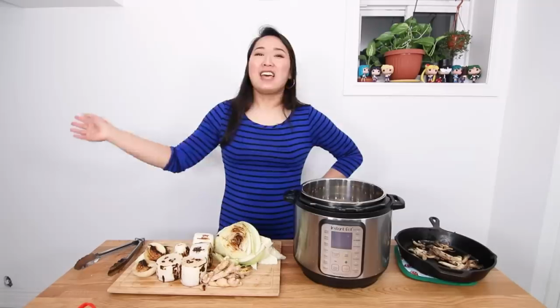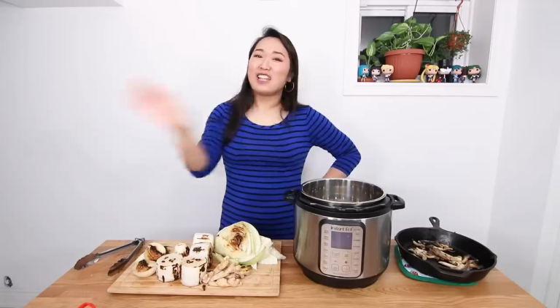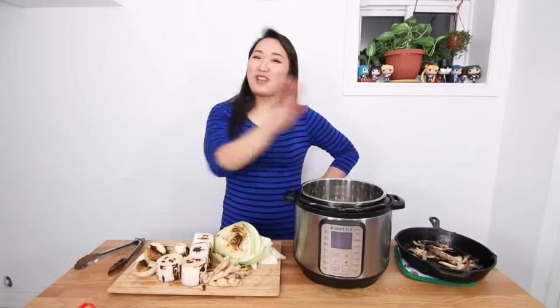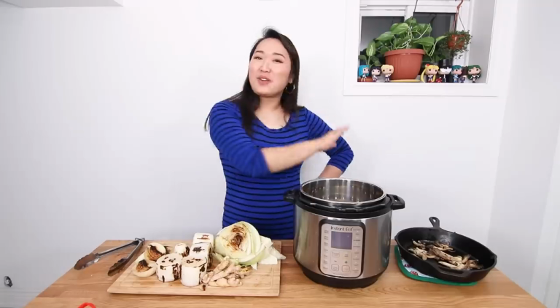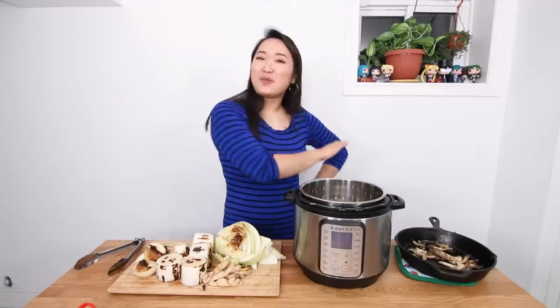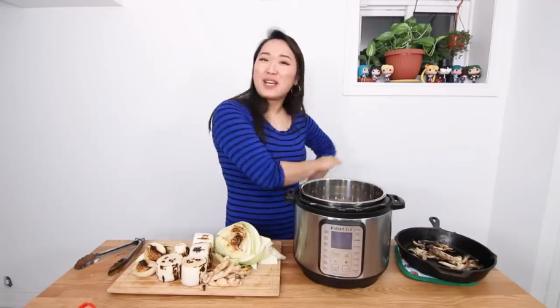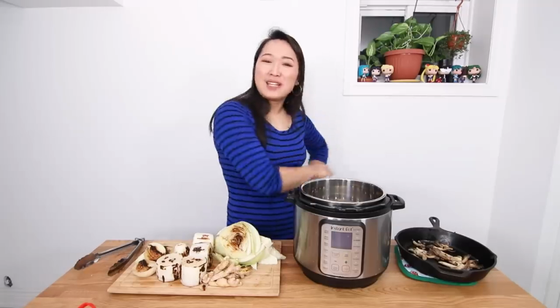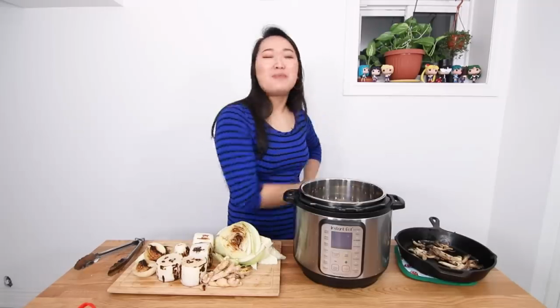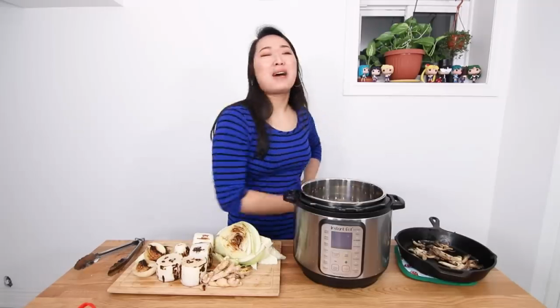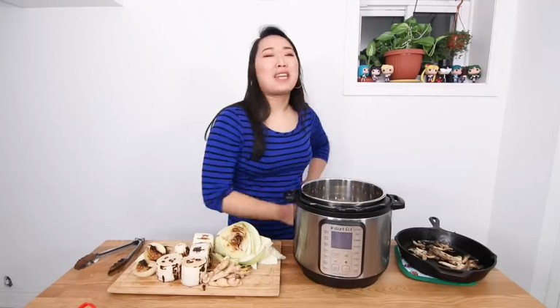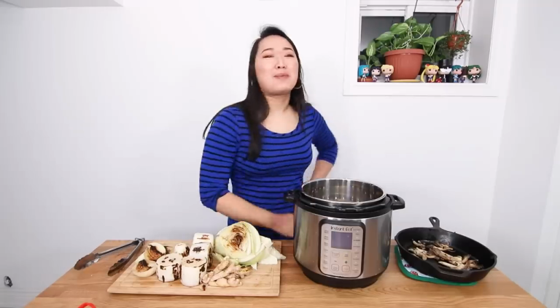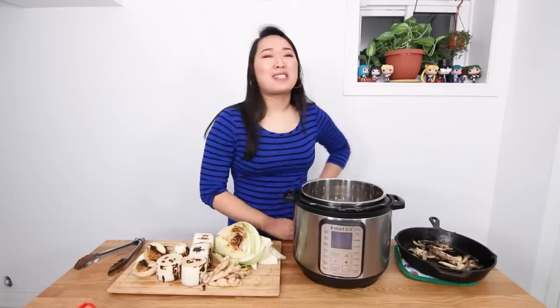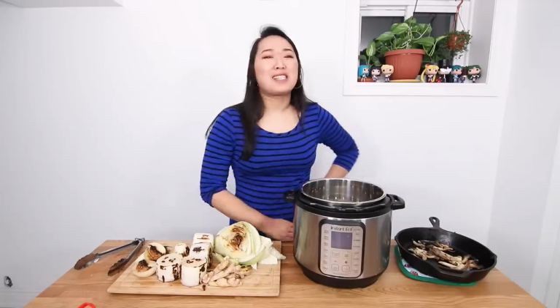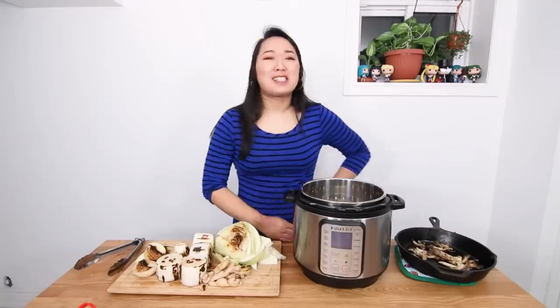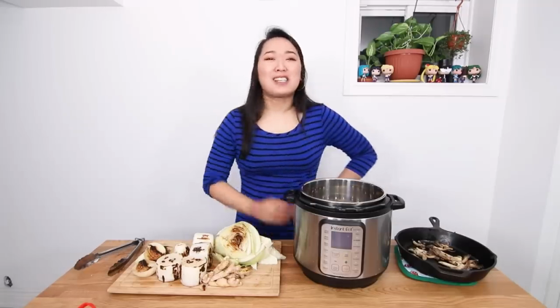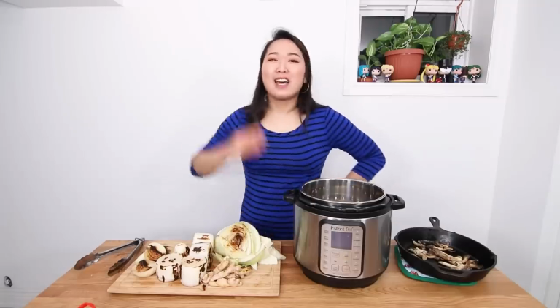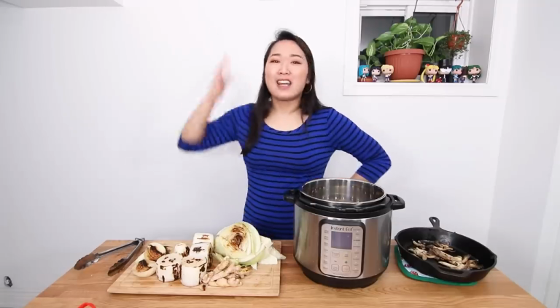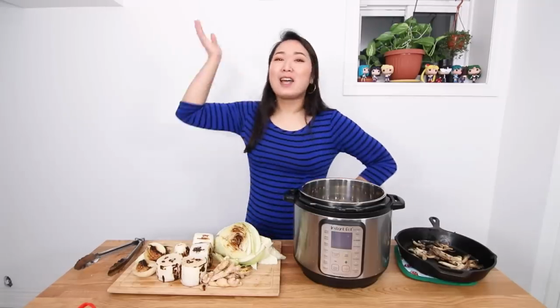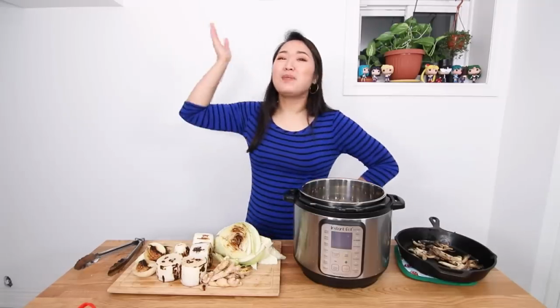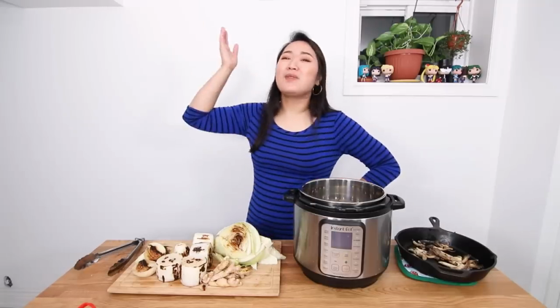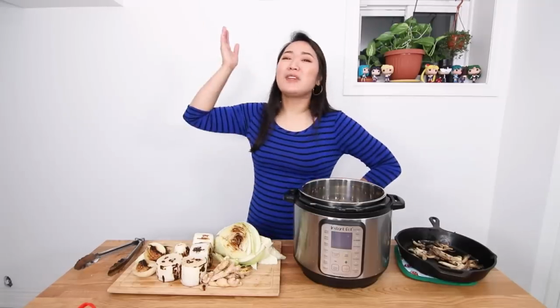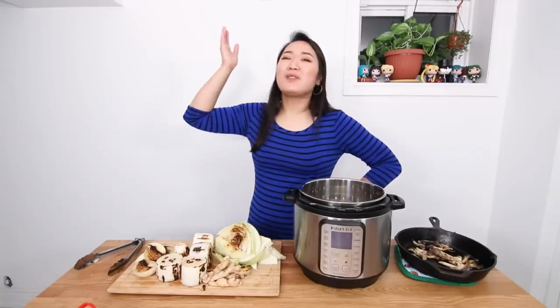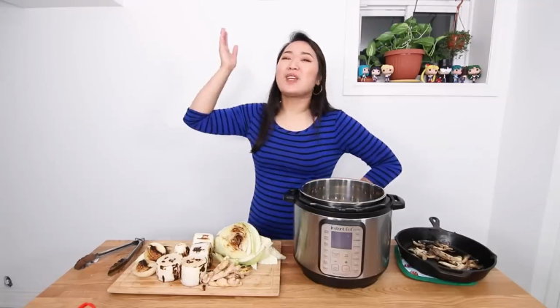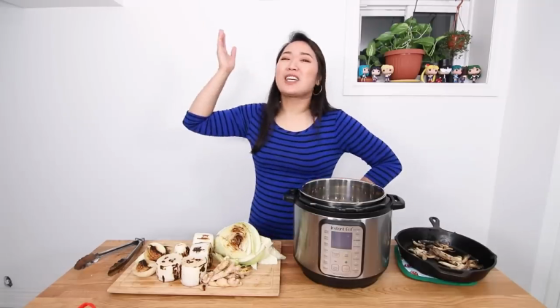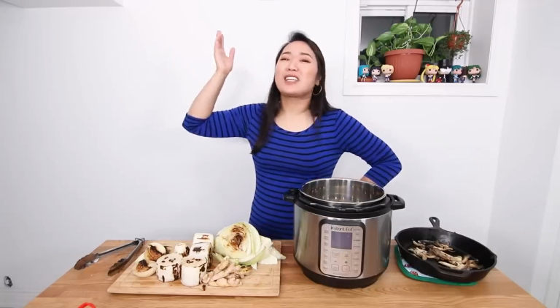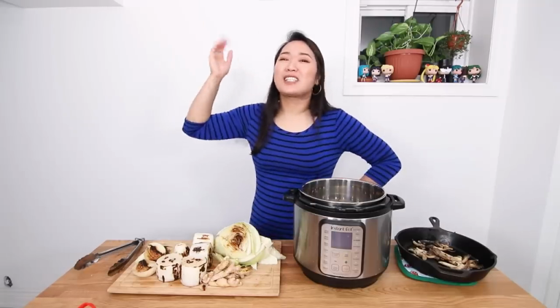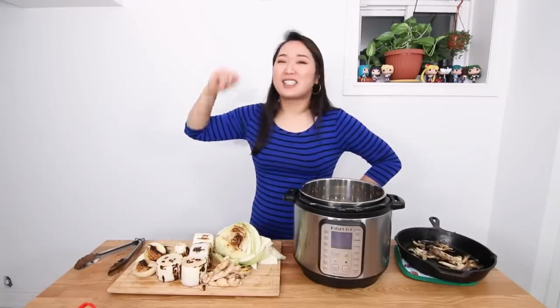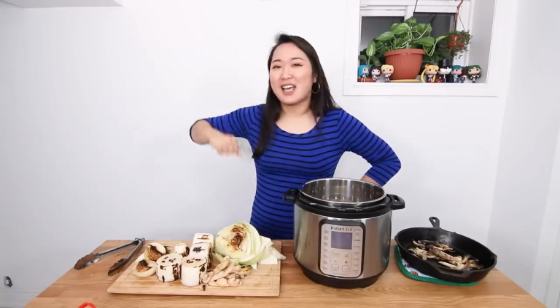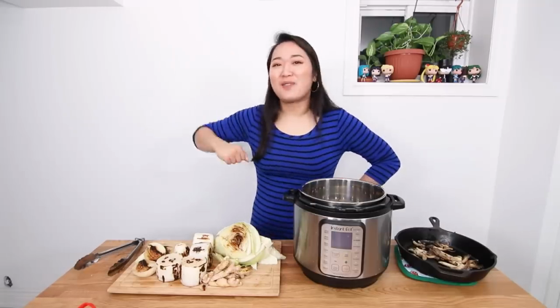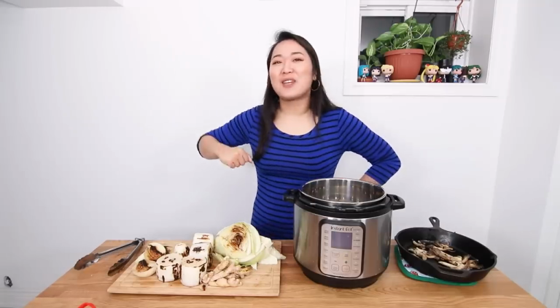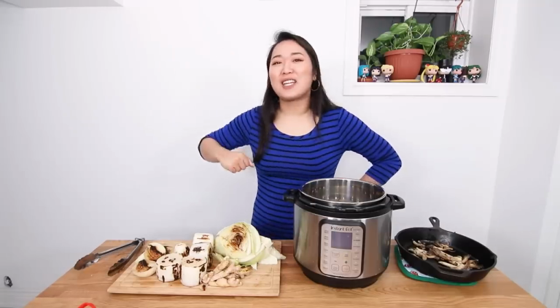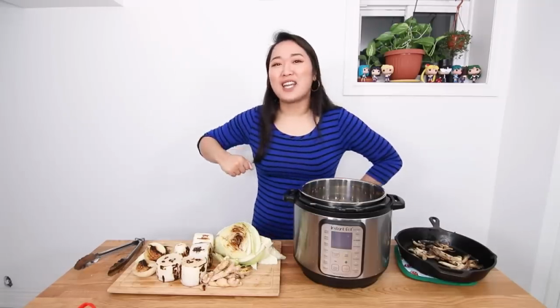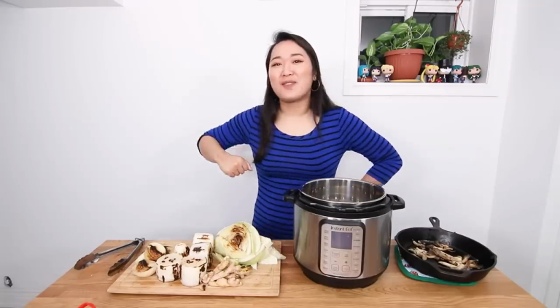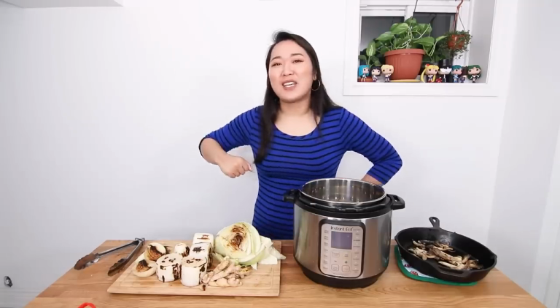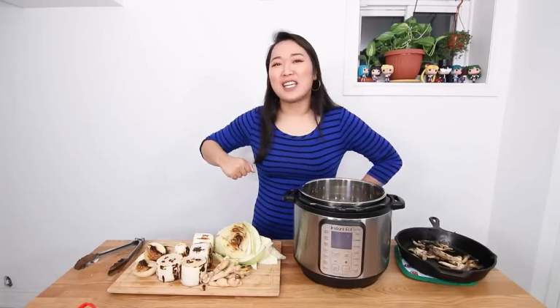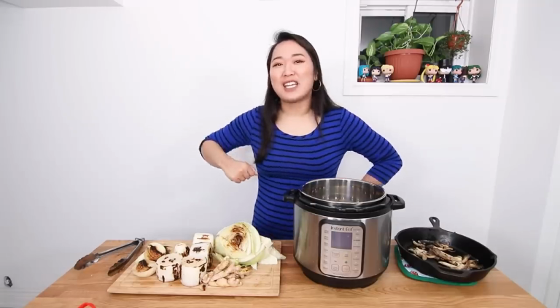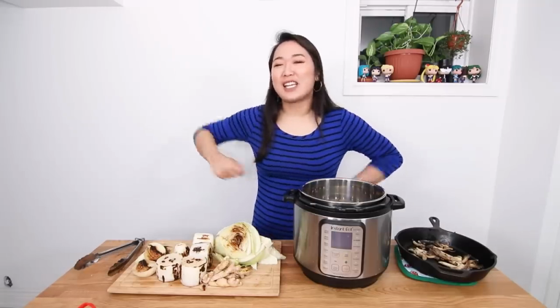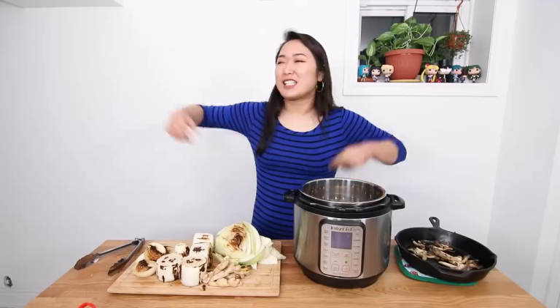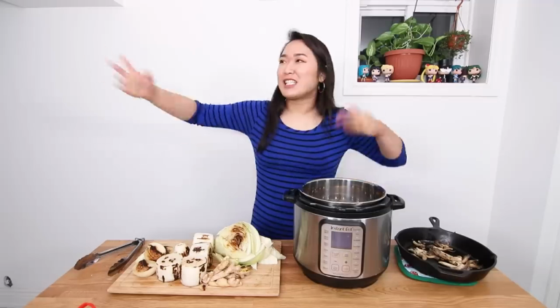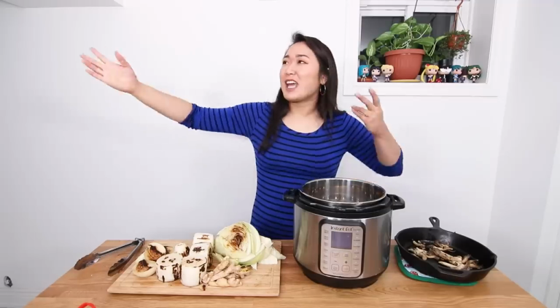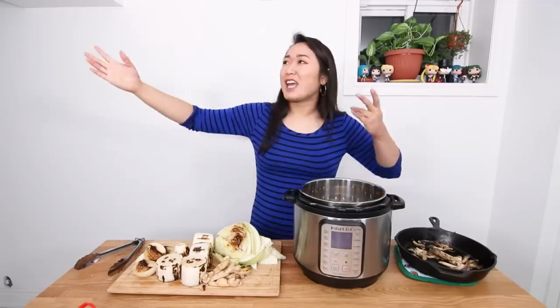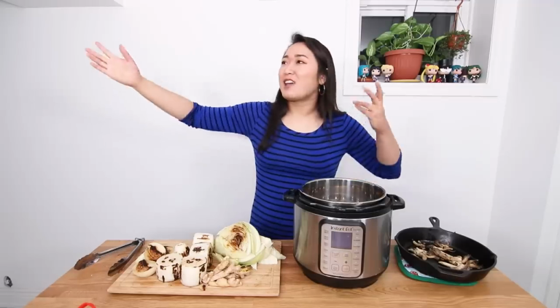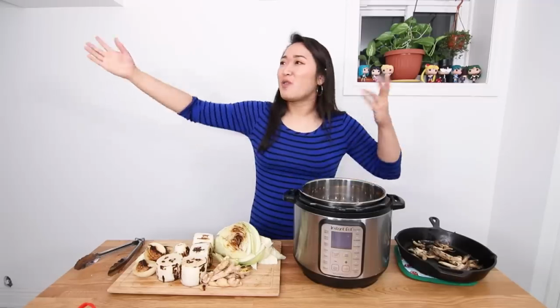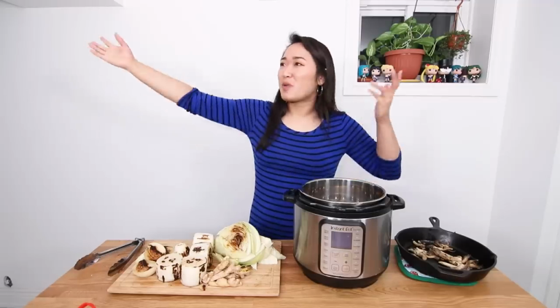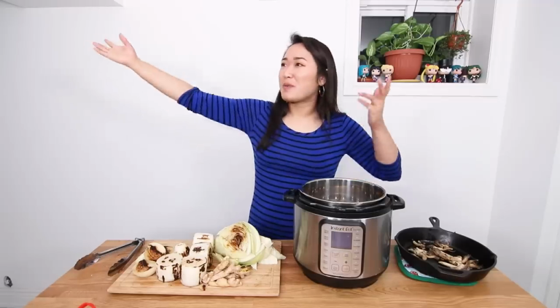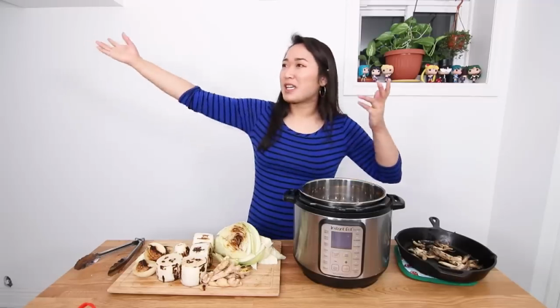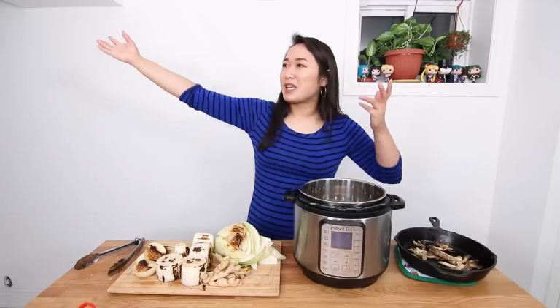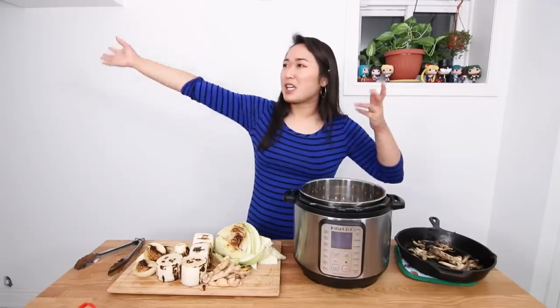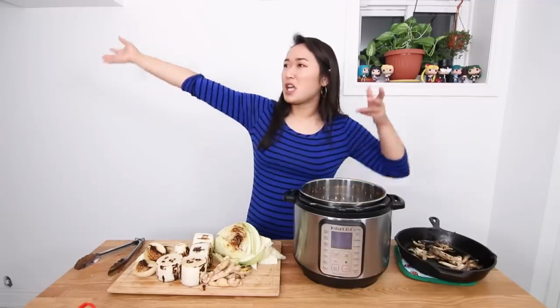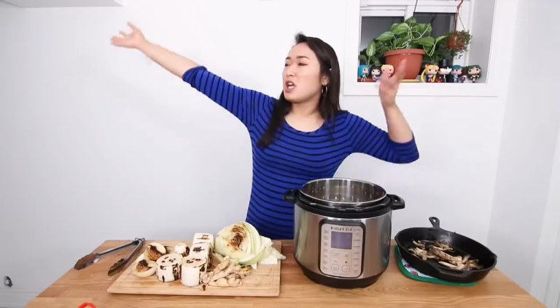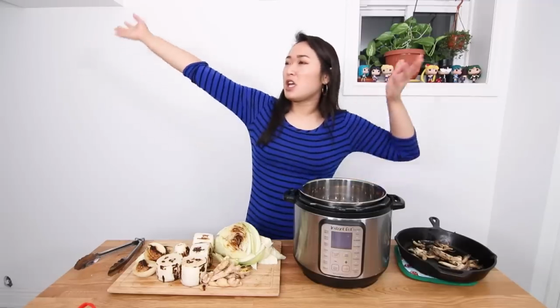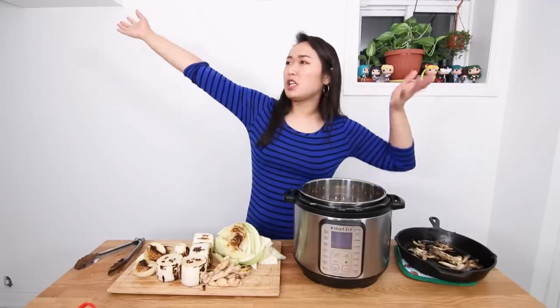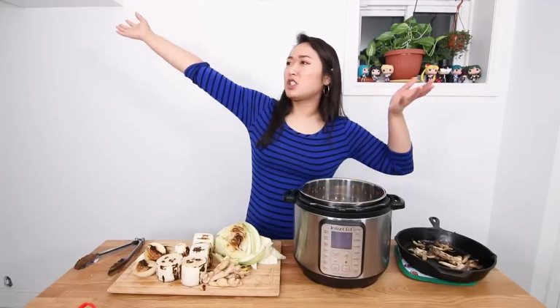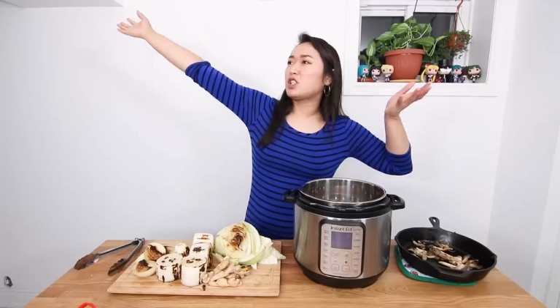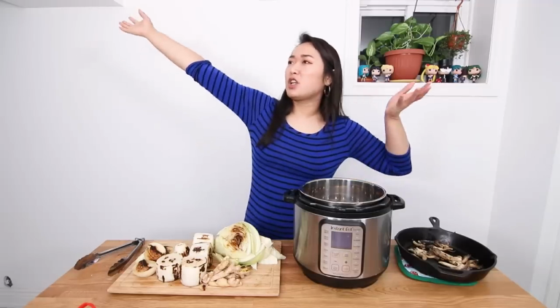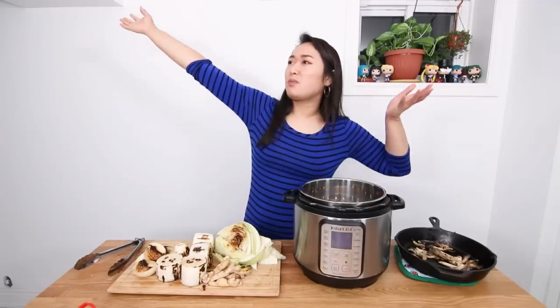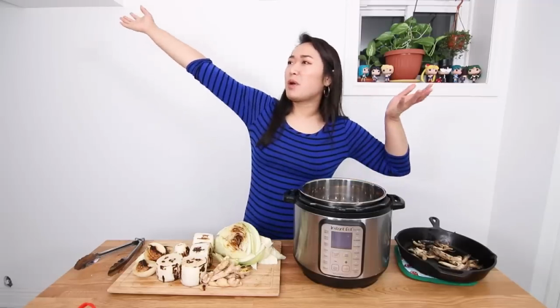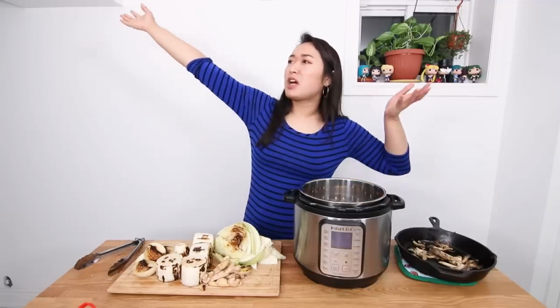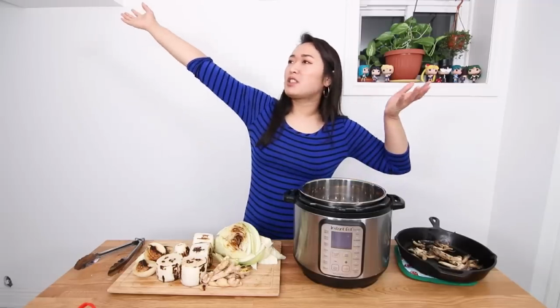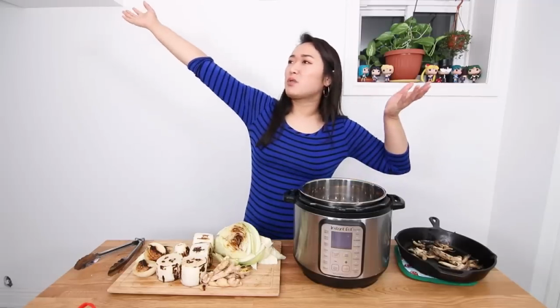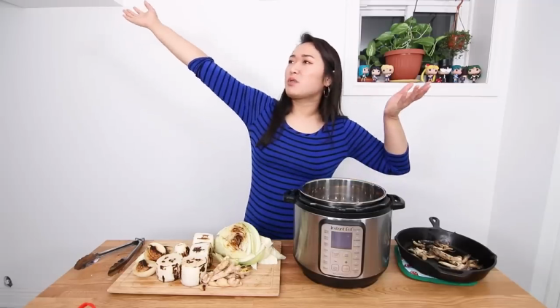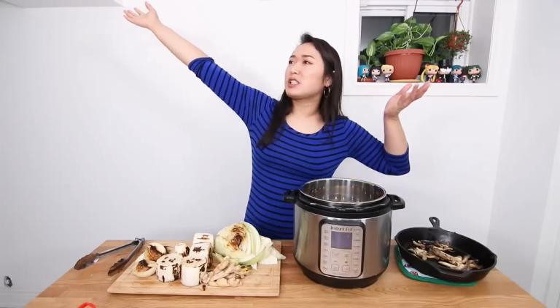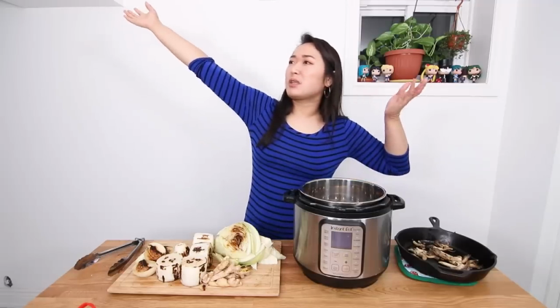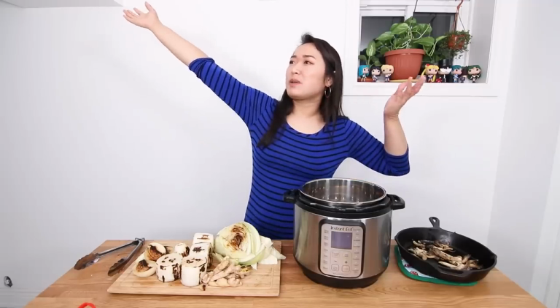Hello everyone, my name is Lisa and I'm the Viet Vegan — because I'm Viet and I'm vegan — and today we're making Instant Pot recipes.